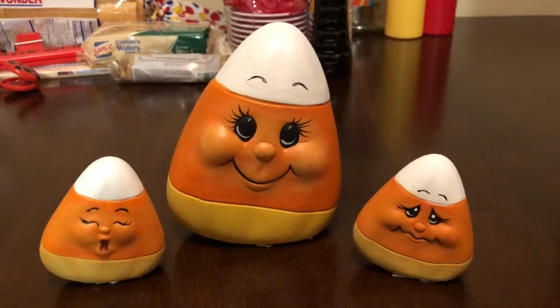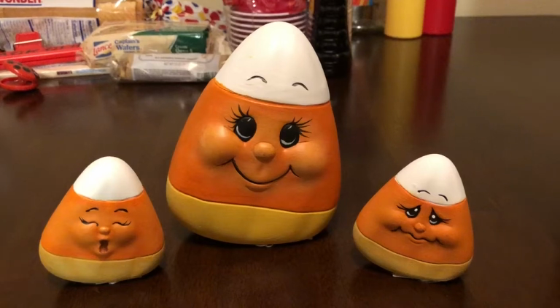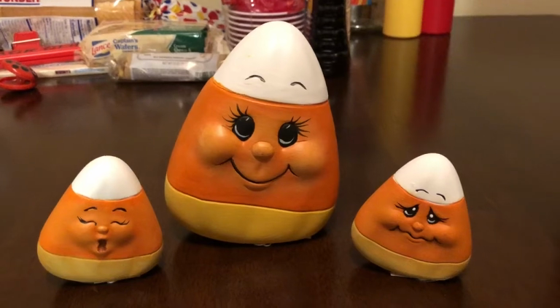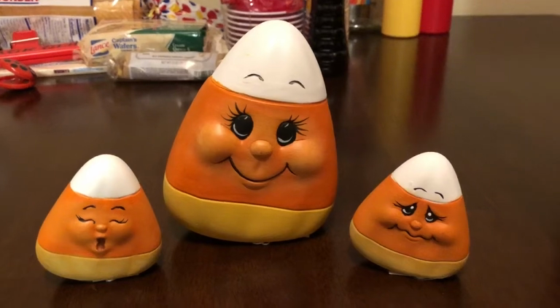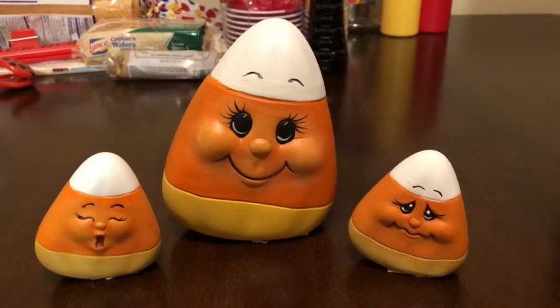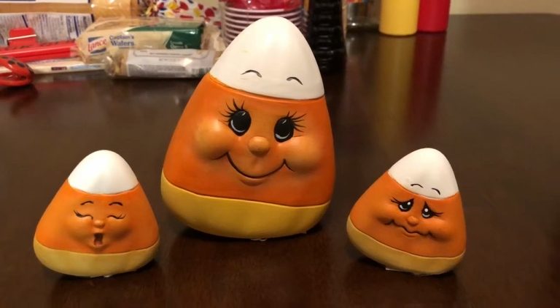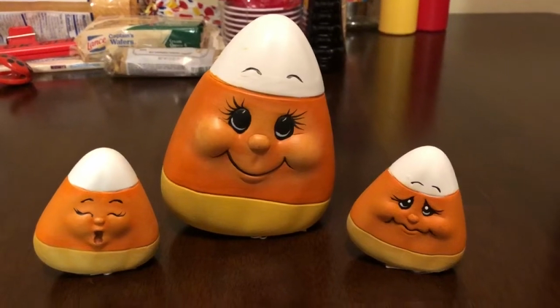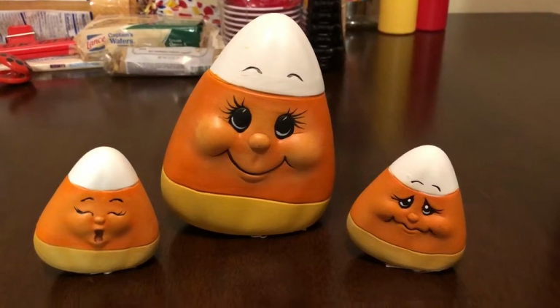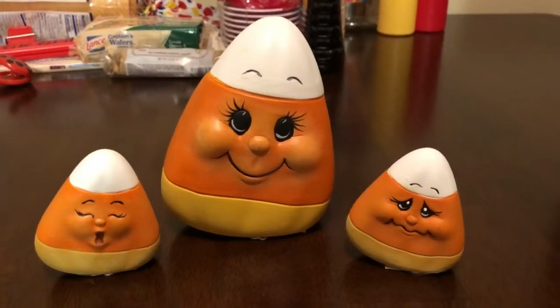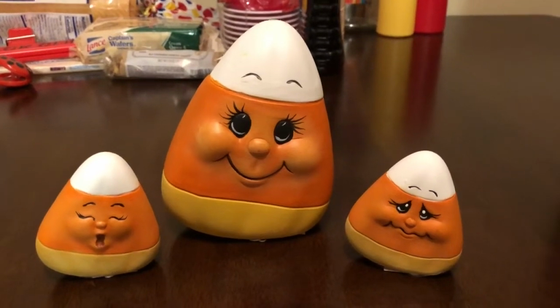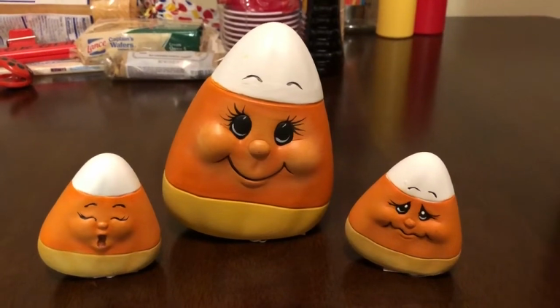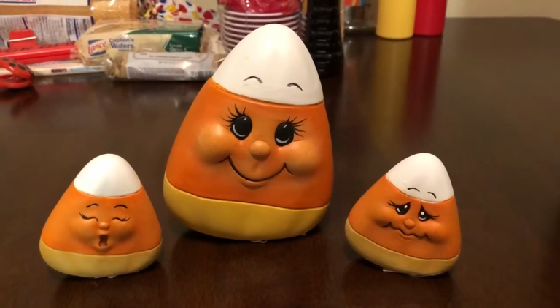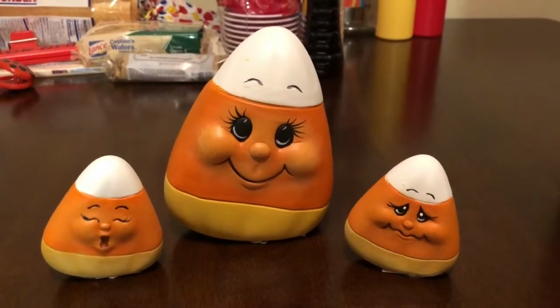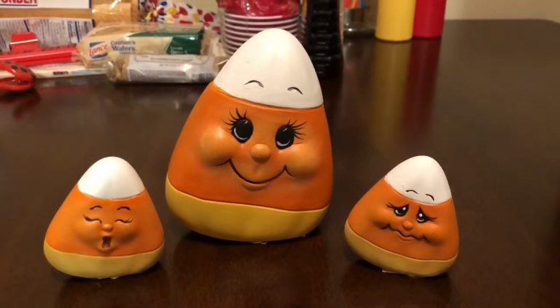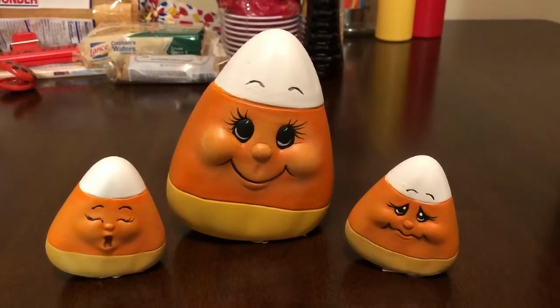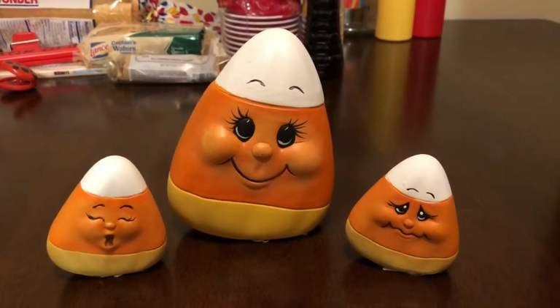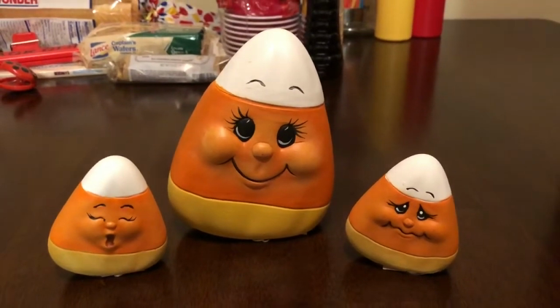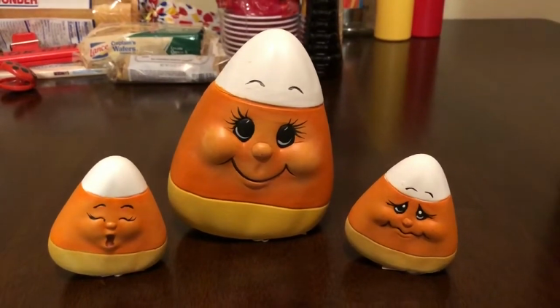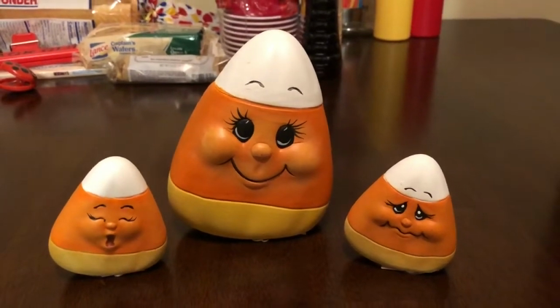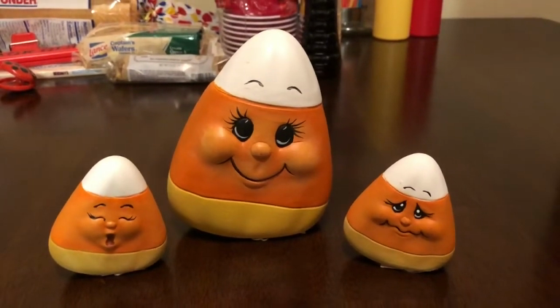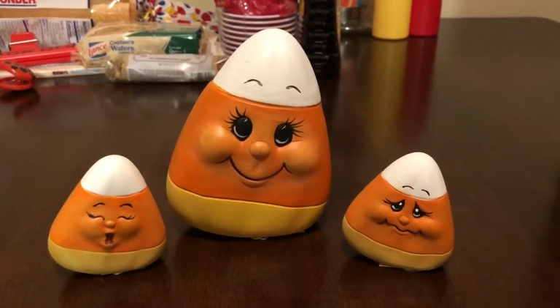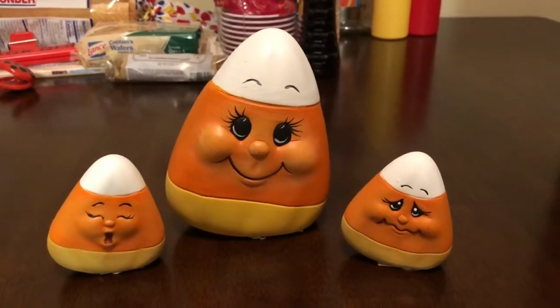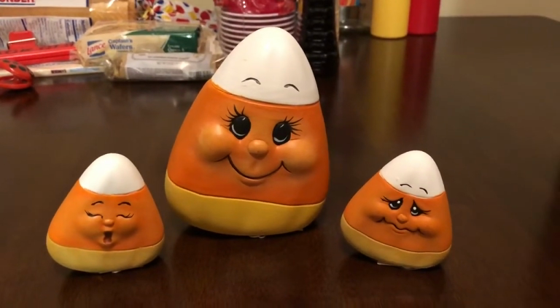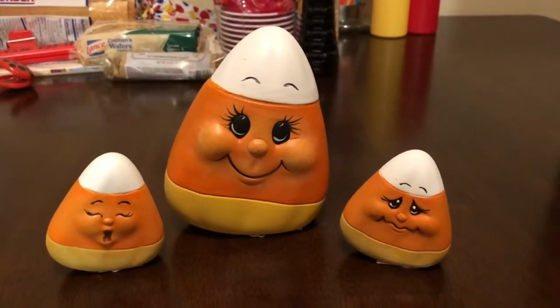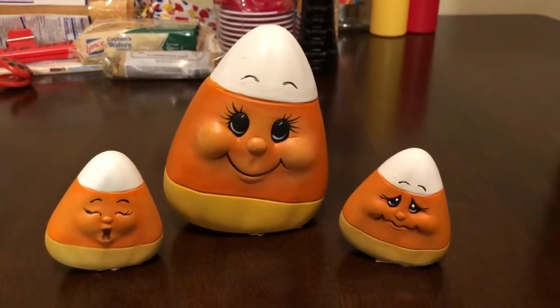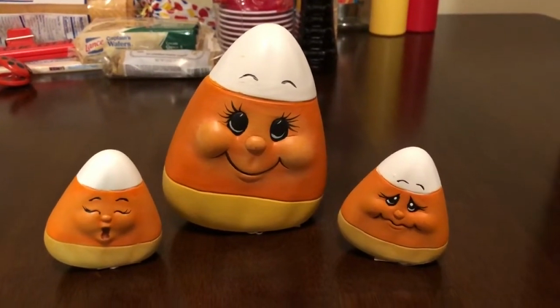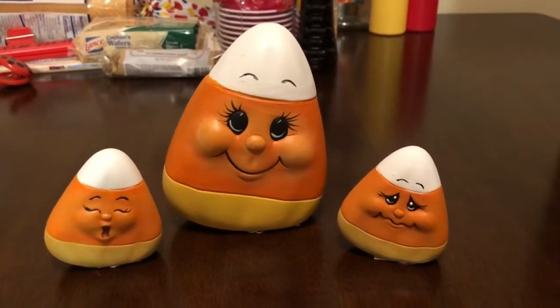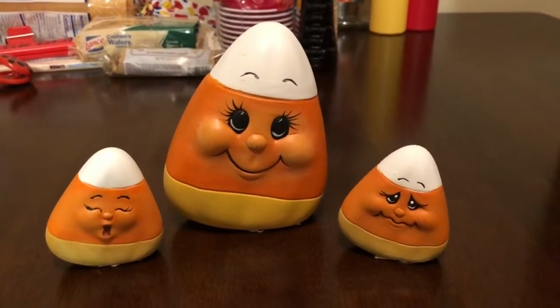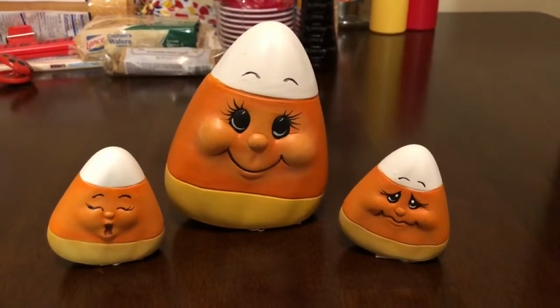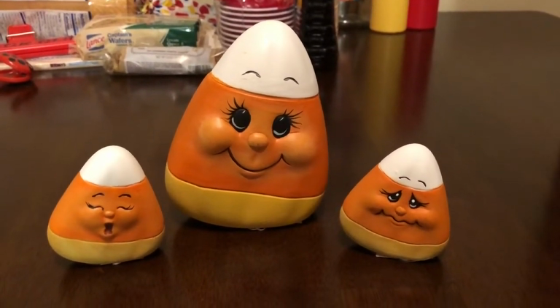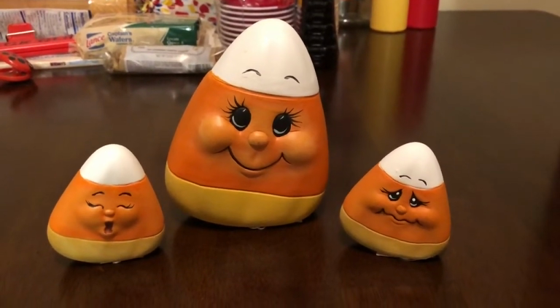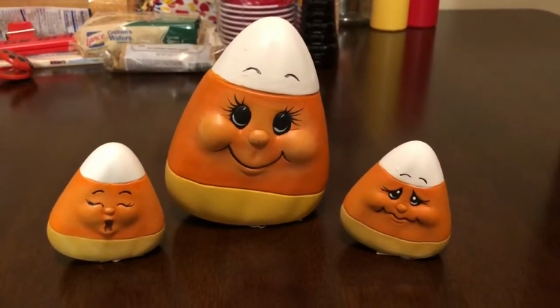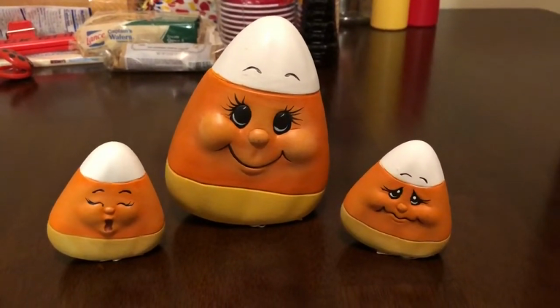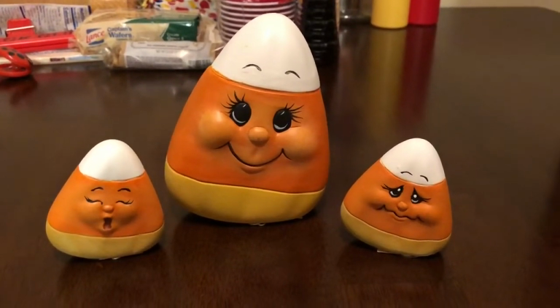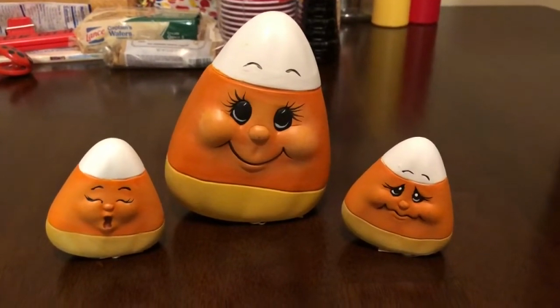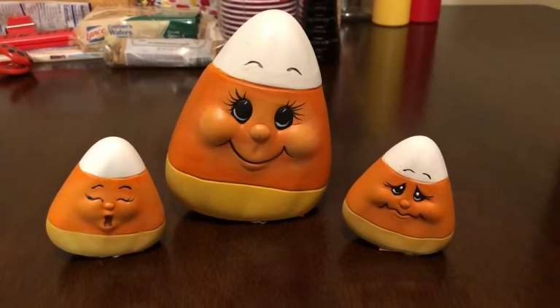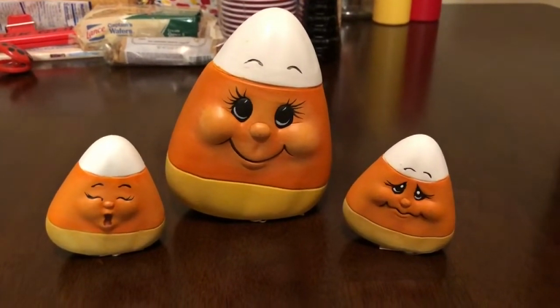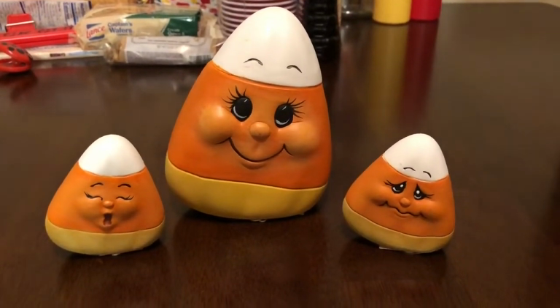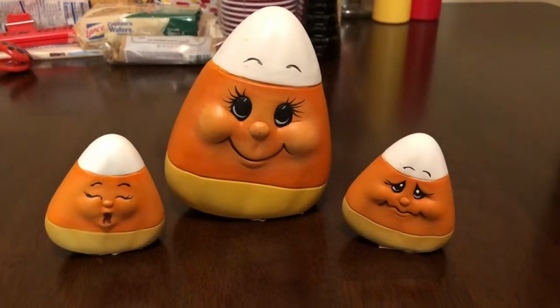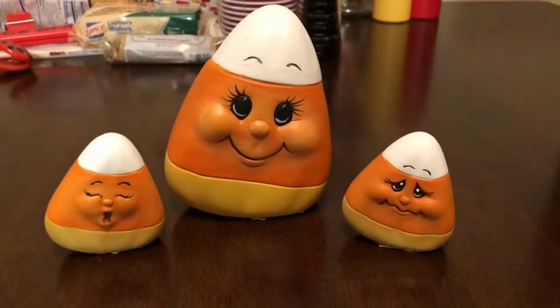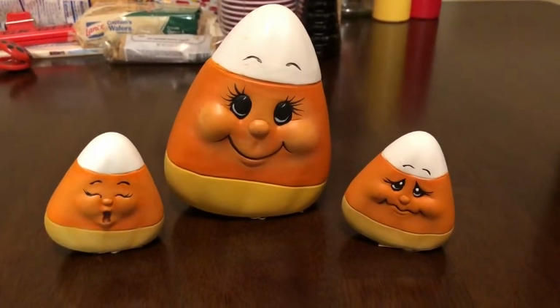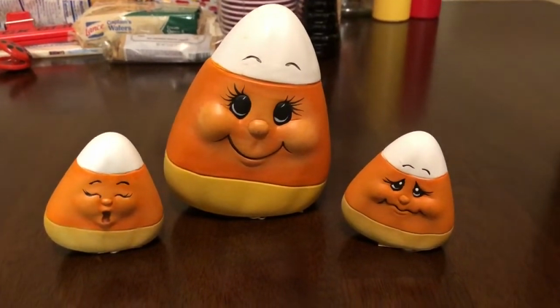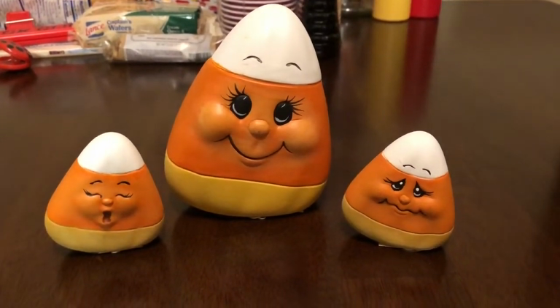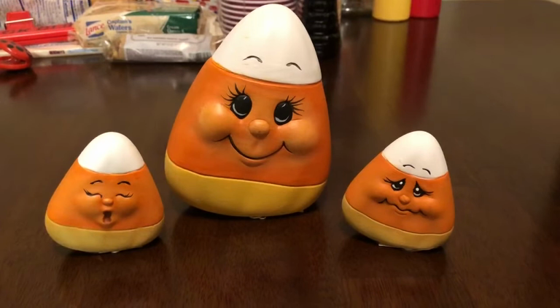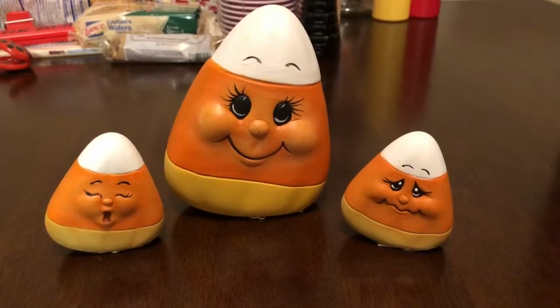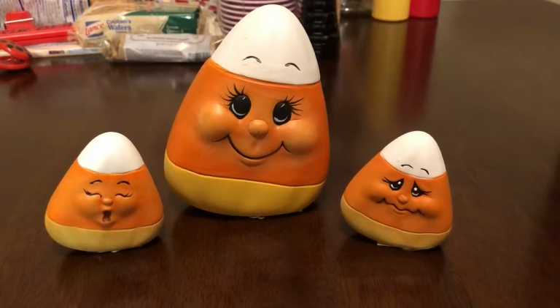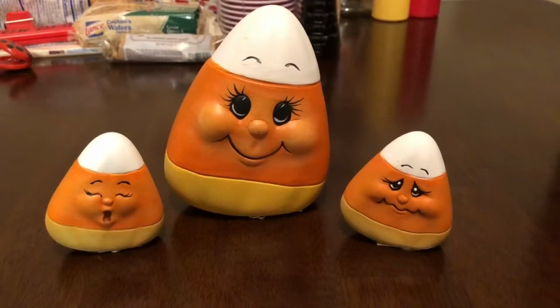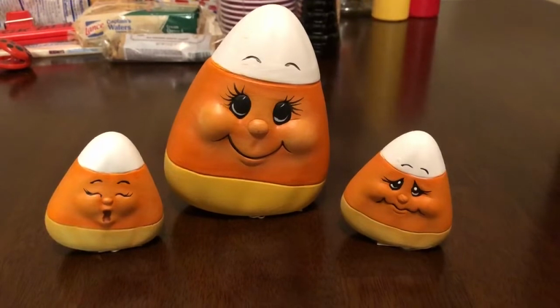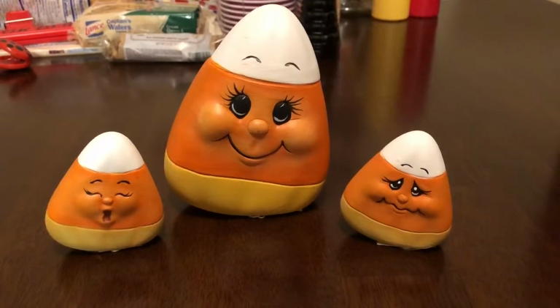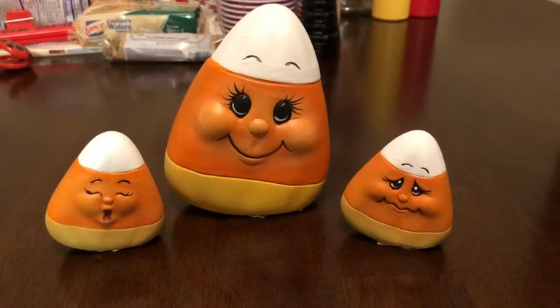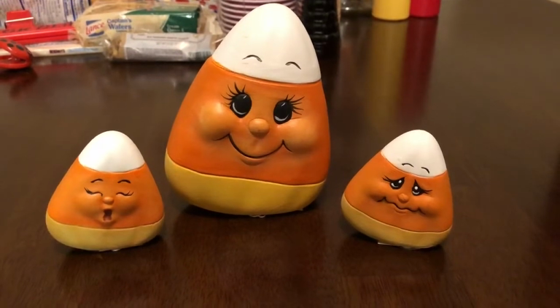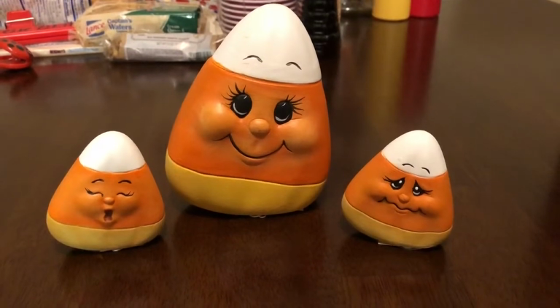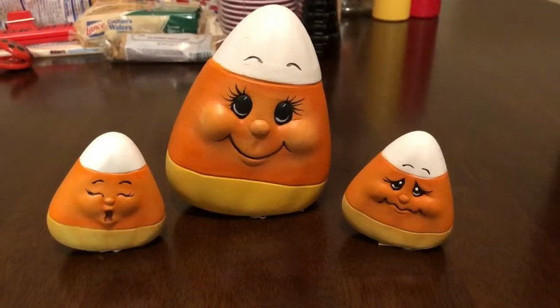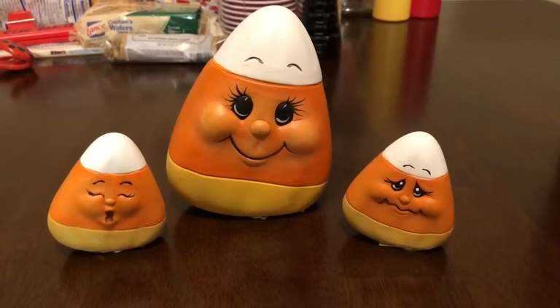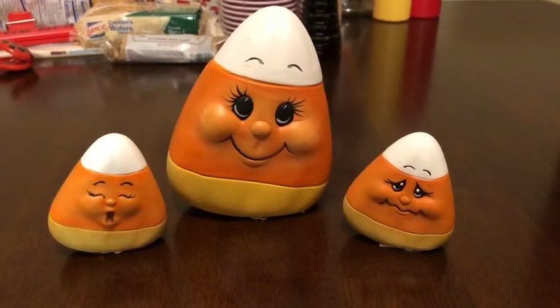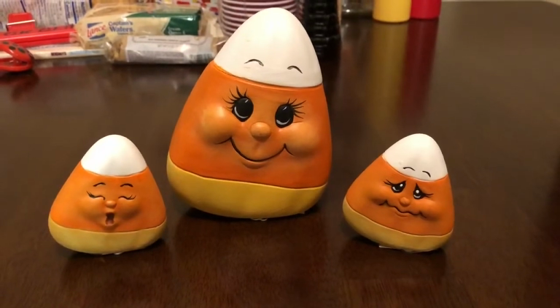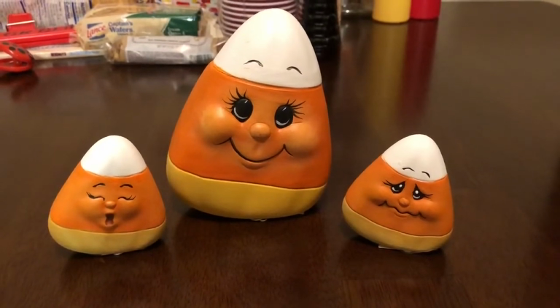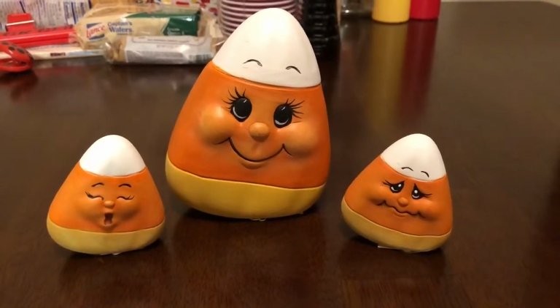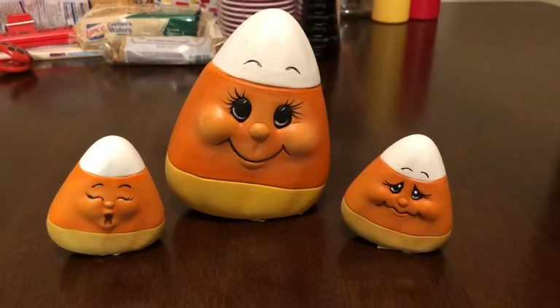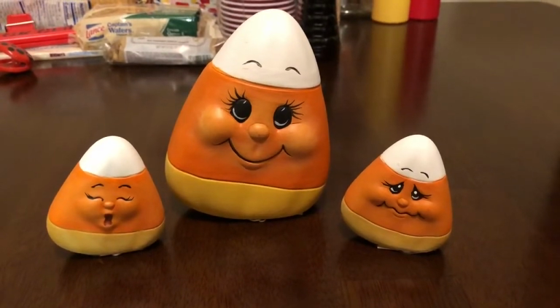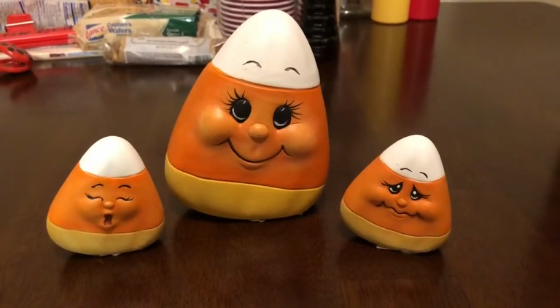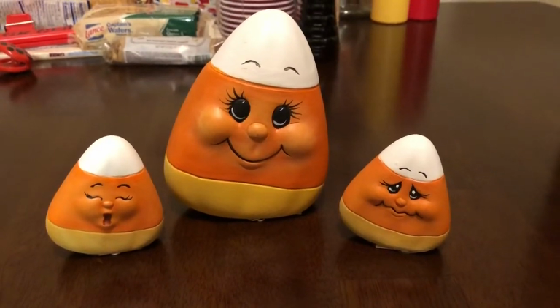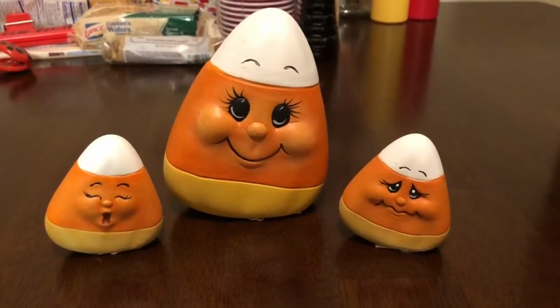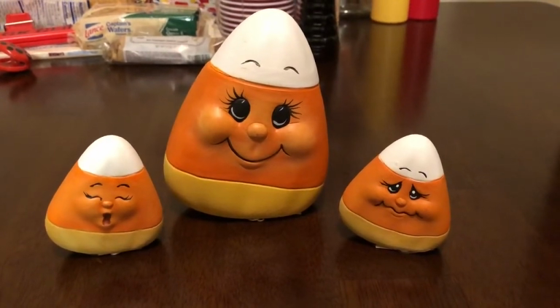Hey guys, it's Casey. Welcome back. In today's video, I wanted to share with you some fall and Halloween decor that my sister and I picked up at a craft mall.